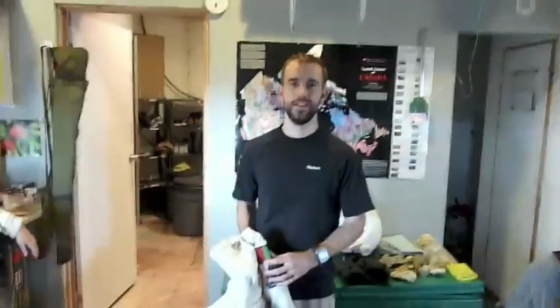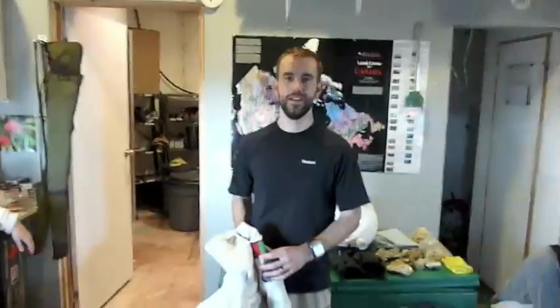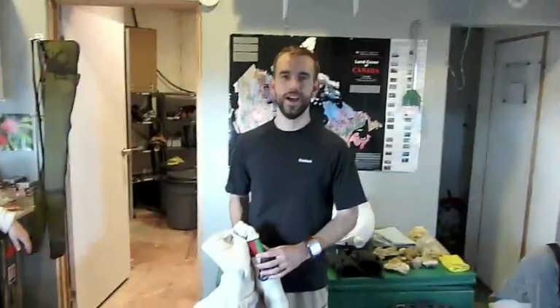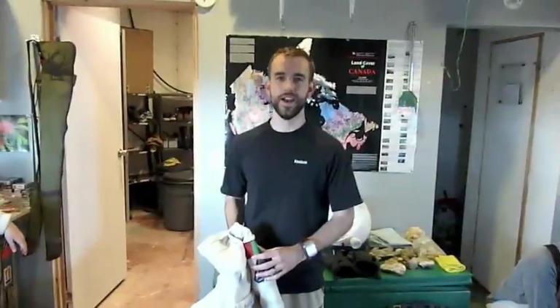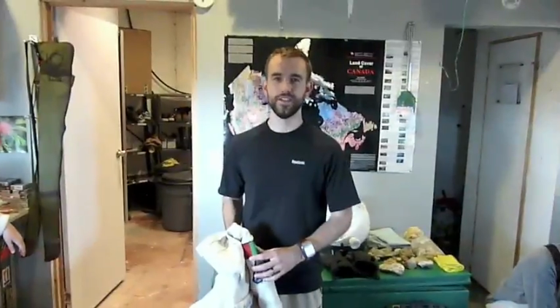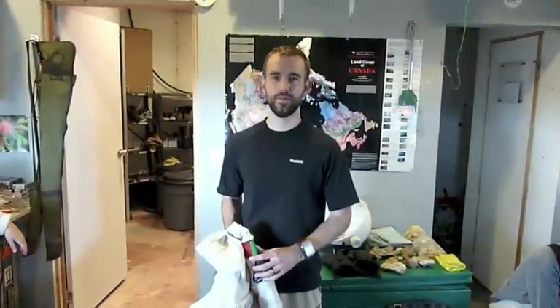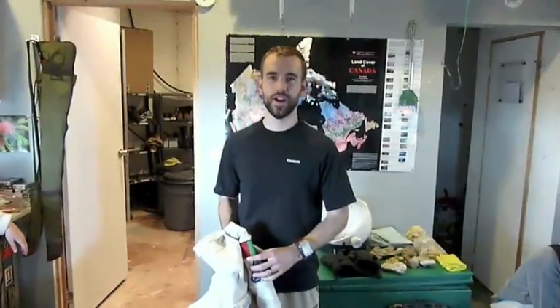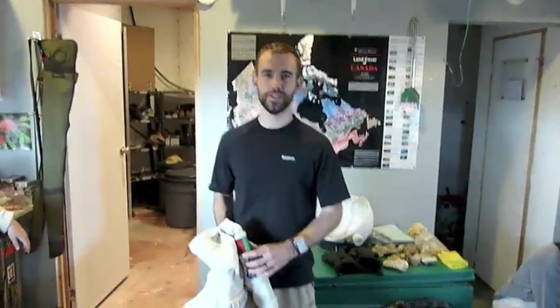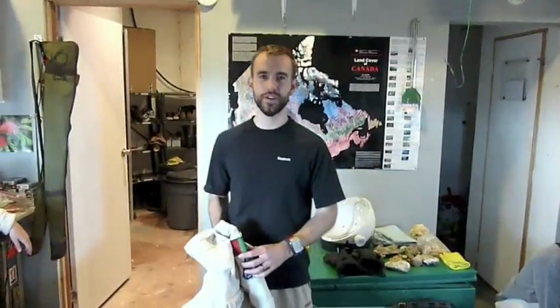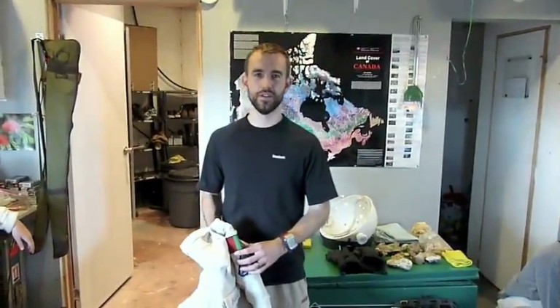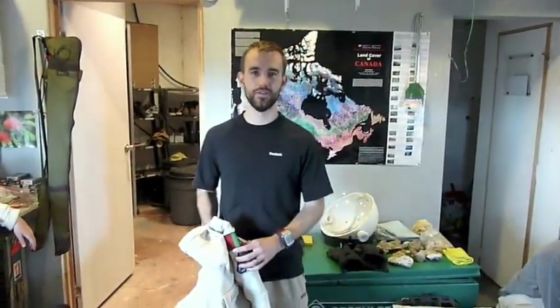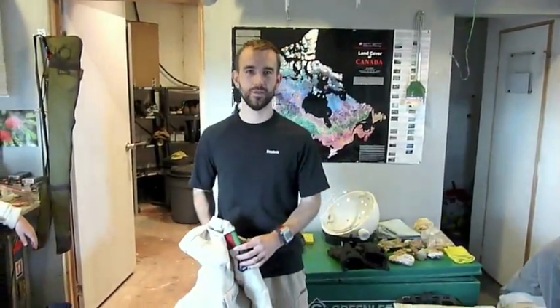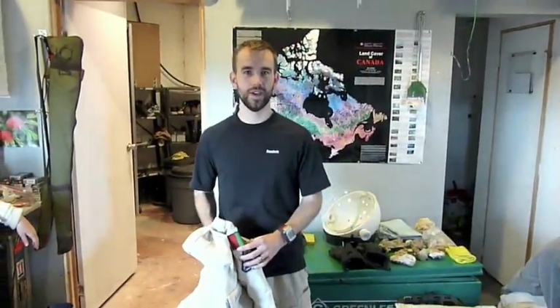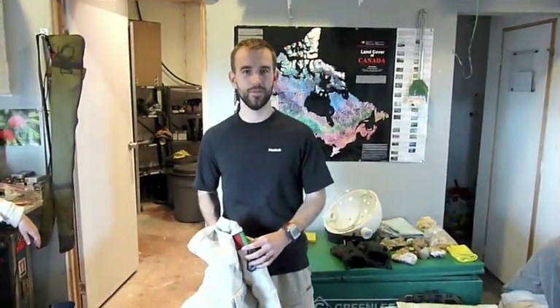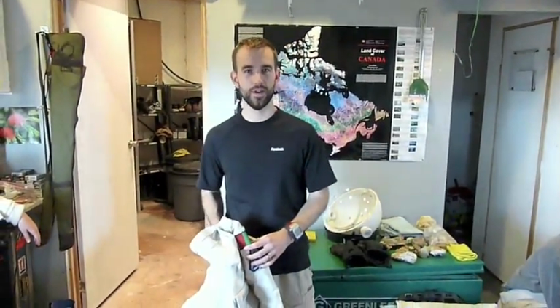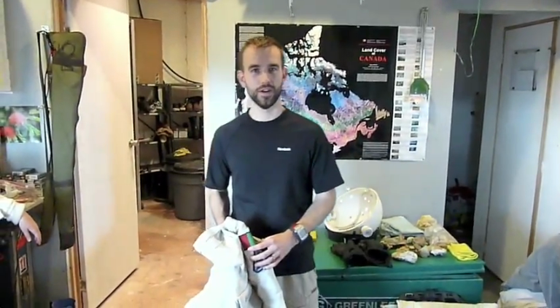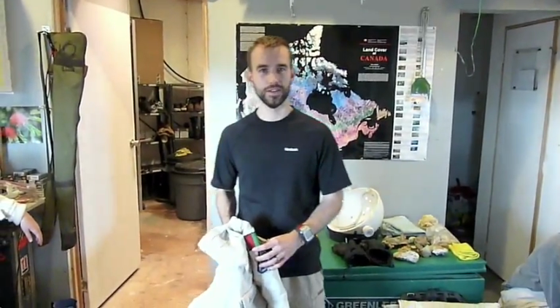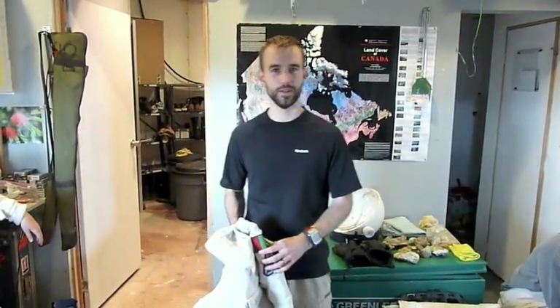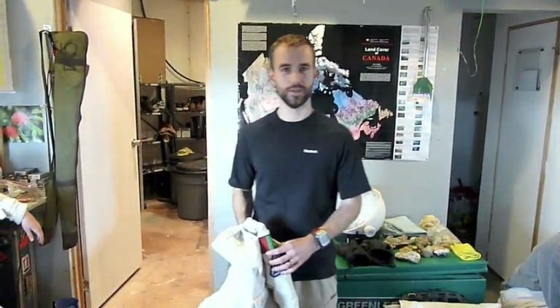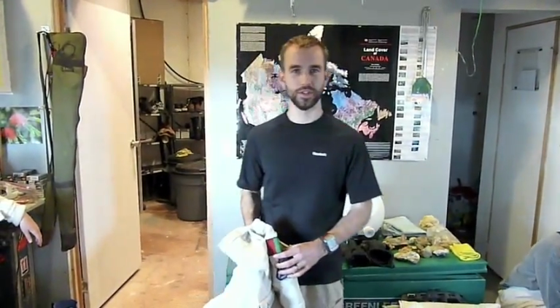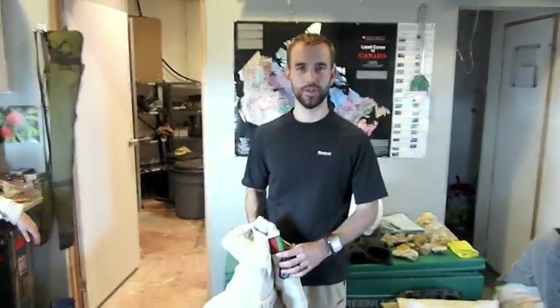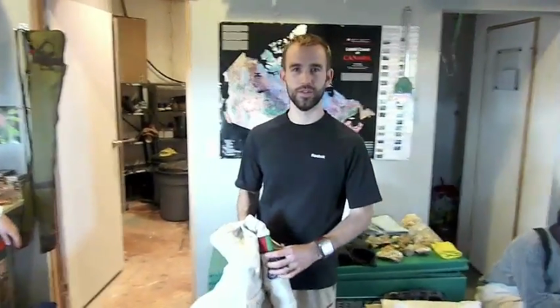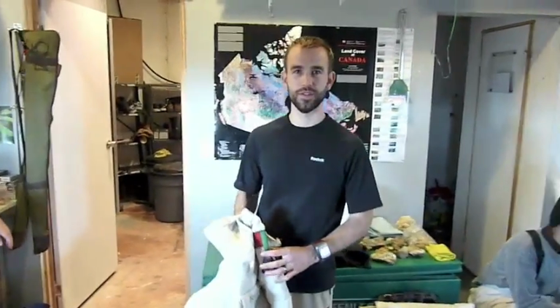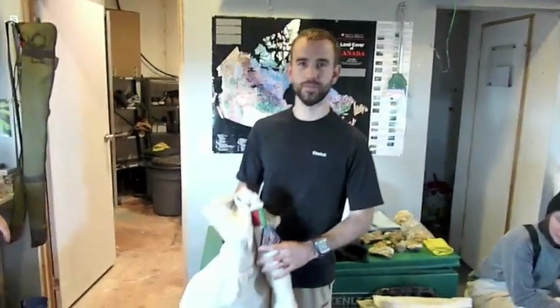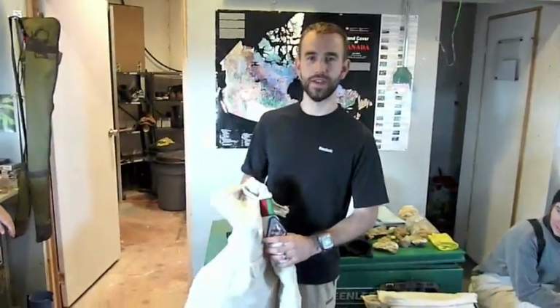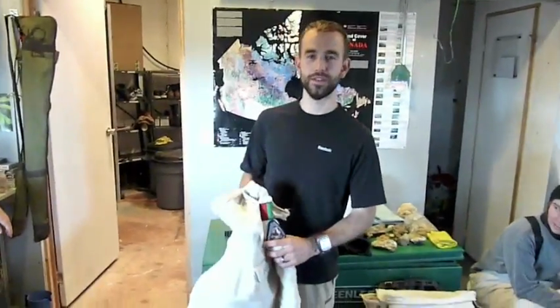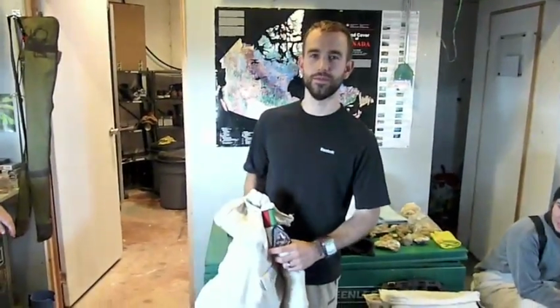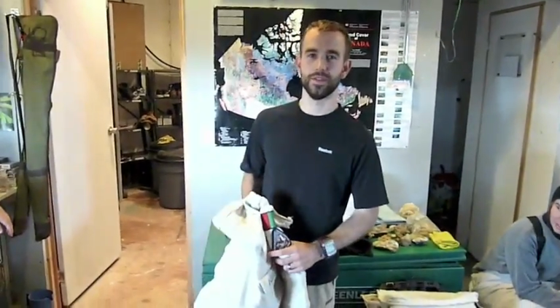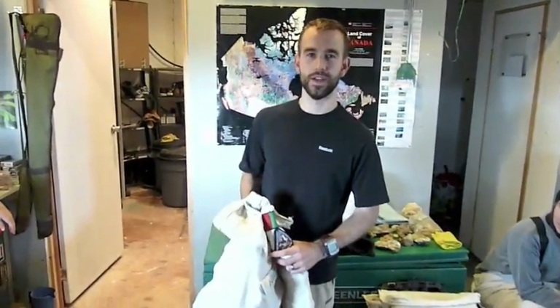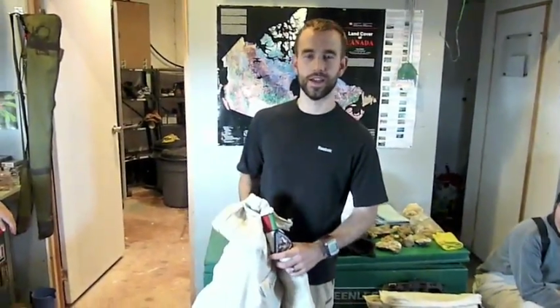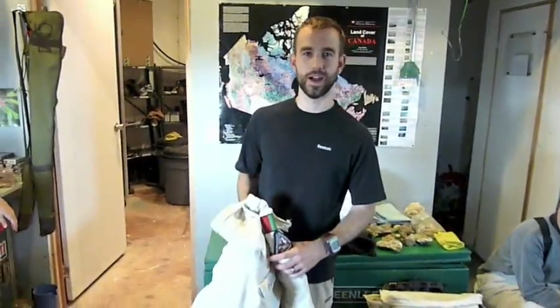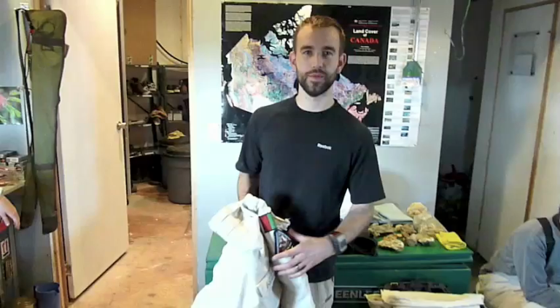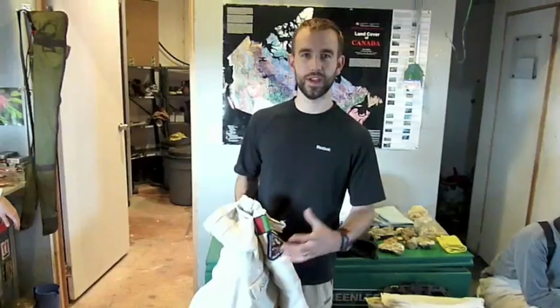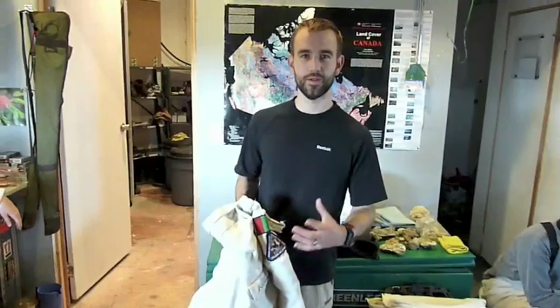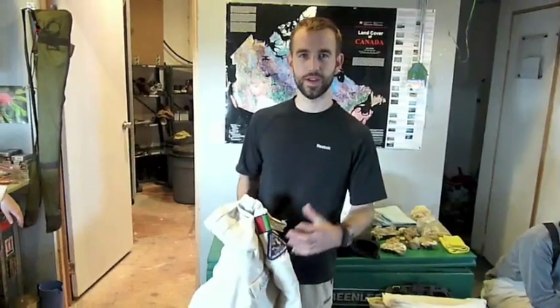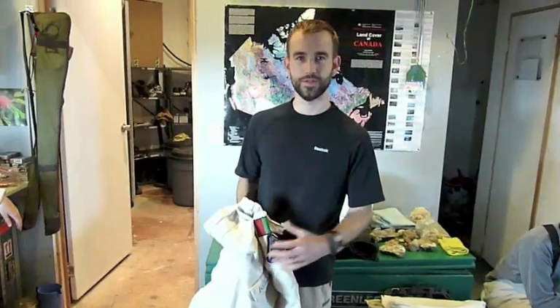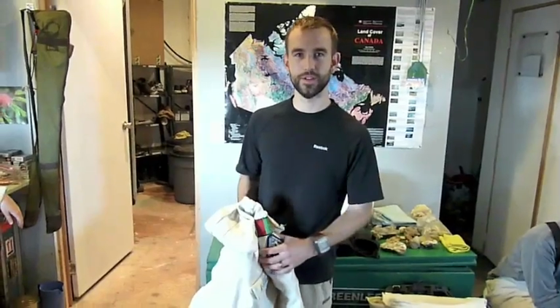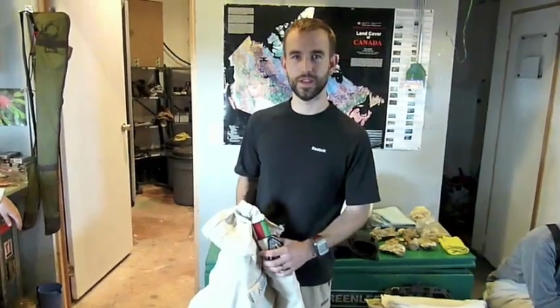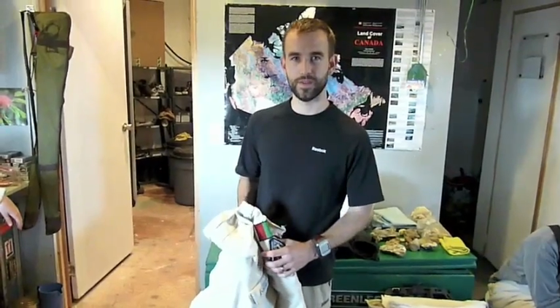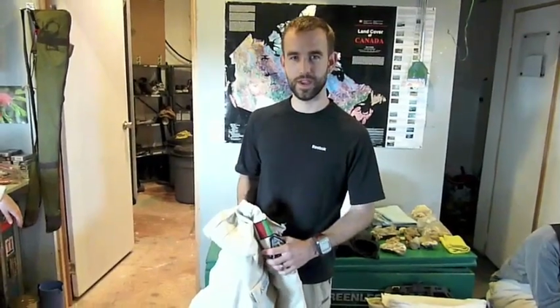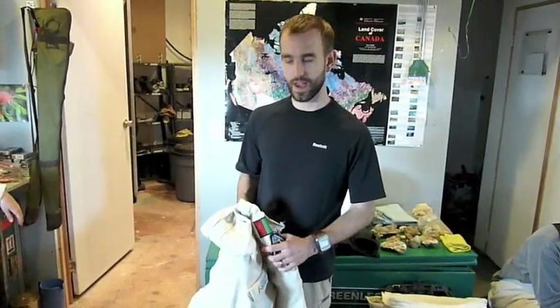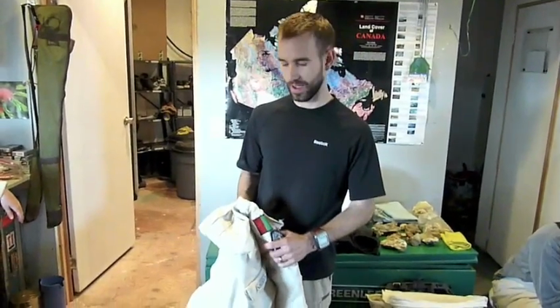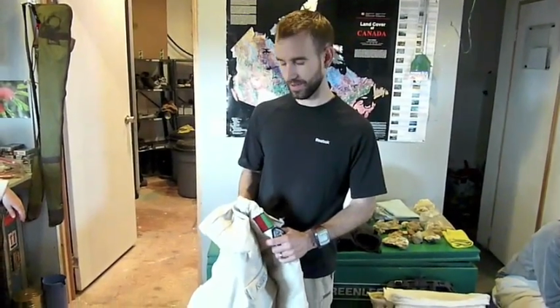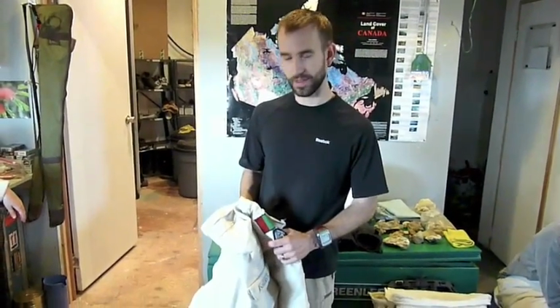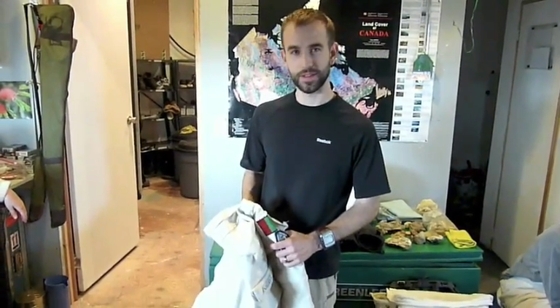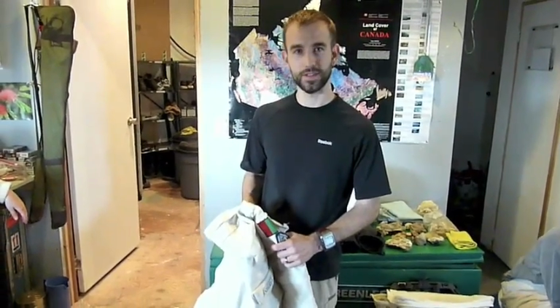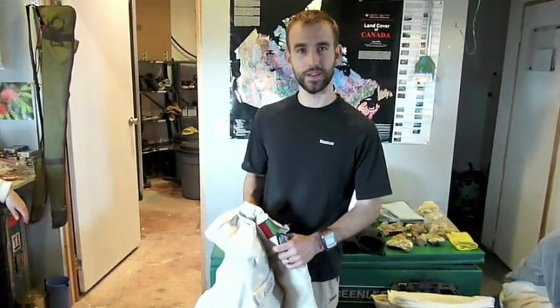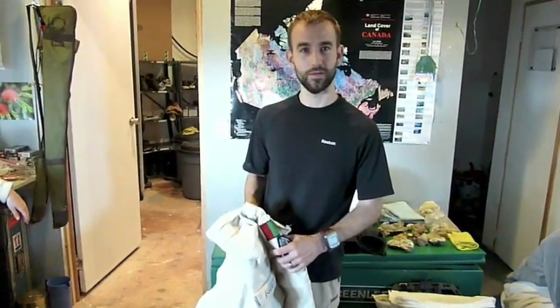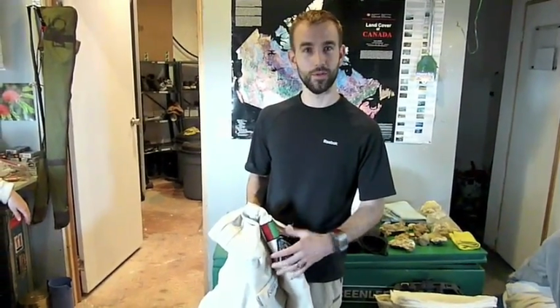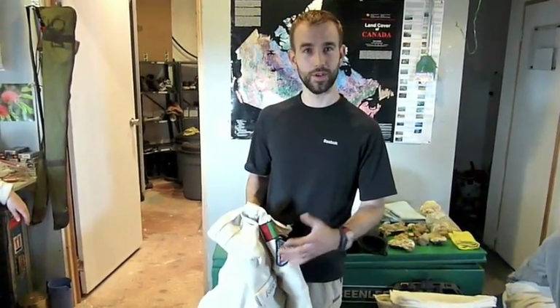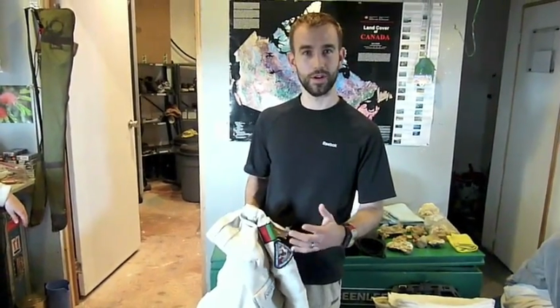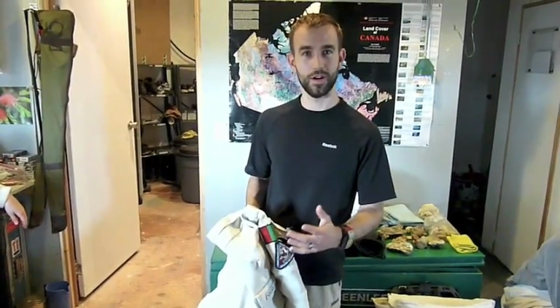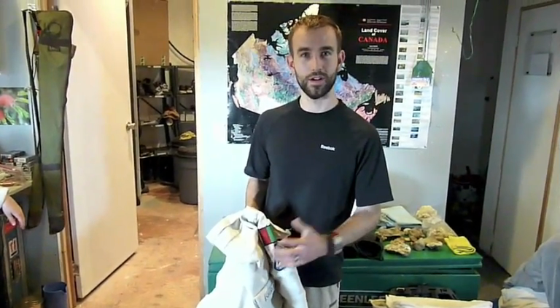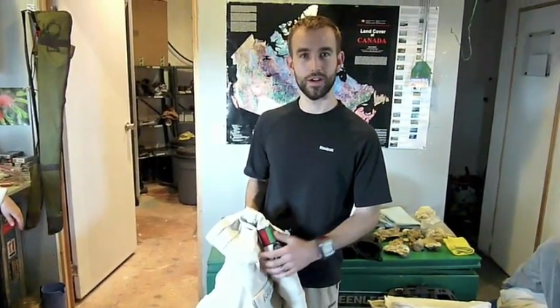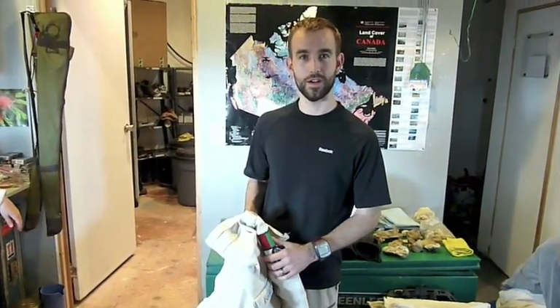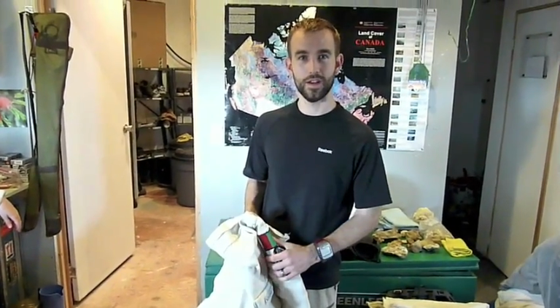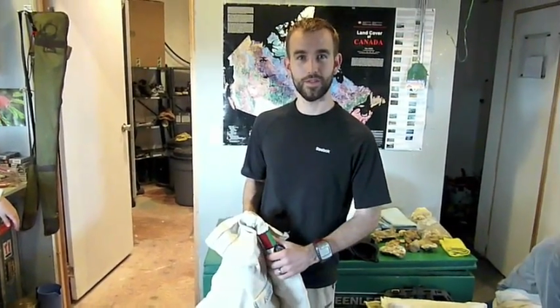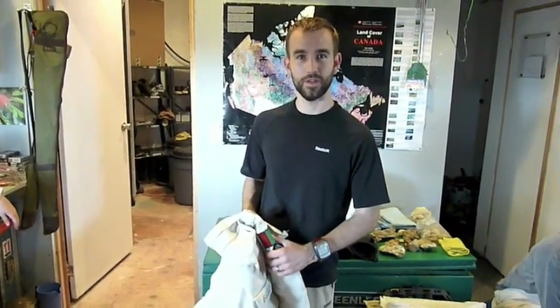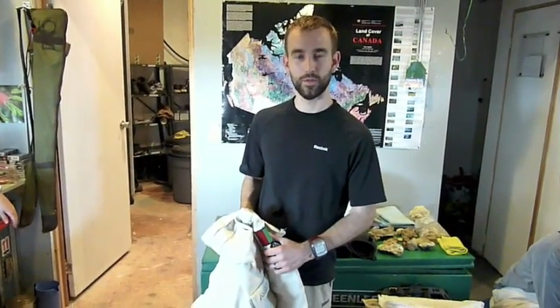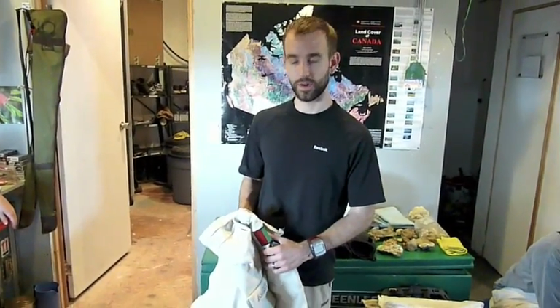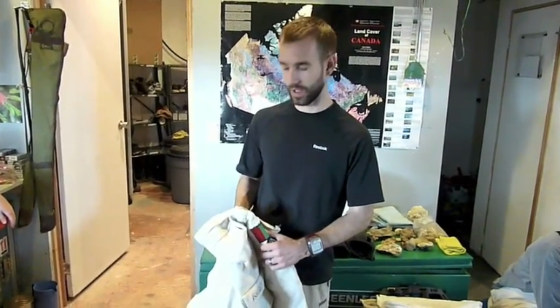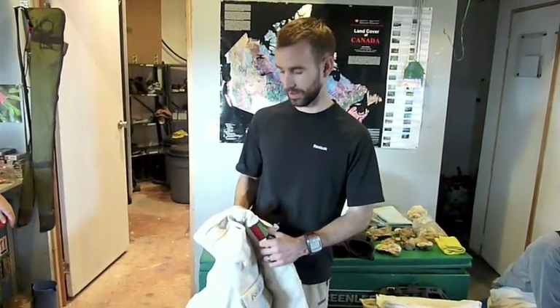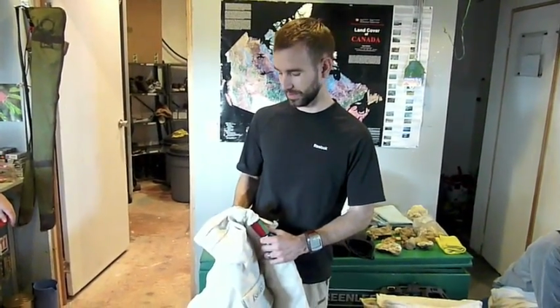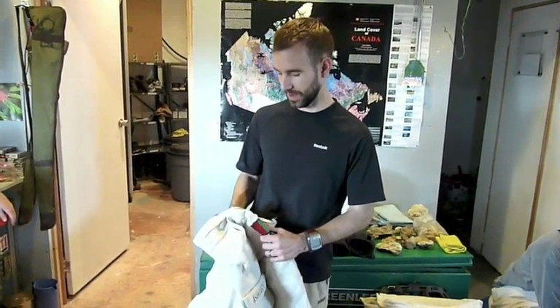Hi, it's Brian Shiro from FMARS. I'm going to show you the spacesuit today and how we get ready for an EVA — that's what we call our fieldwork outside.